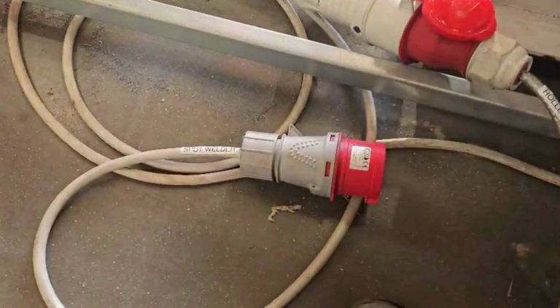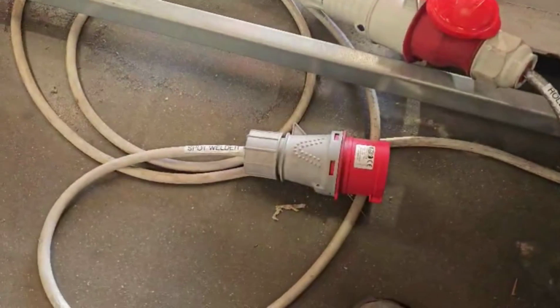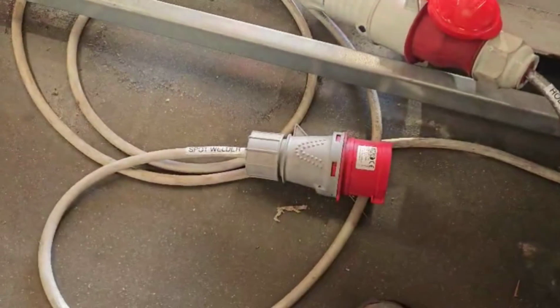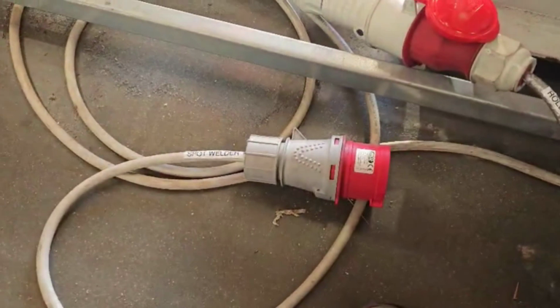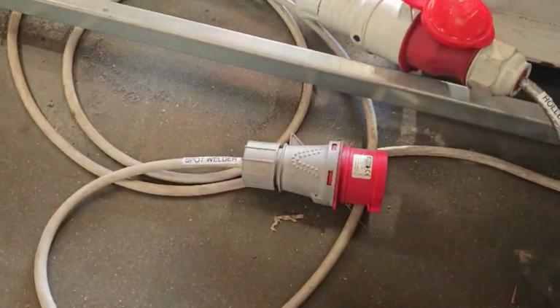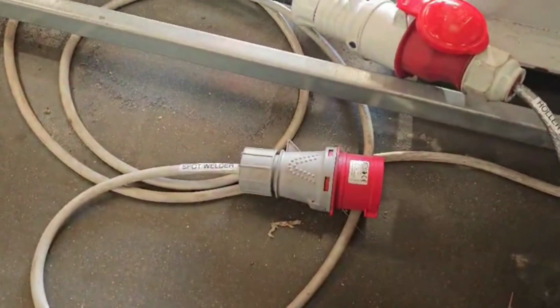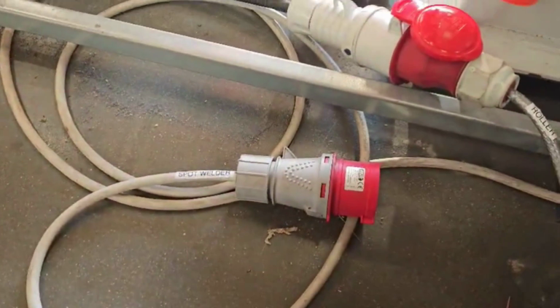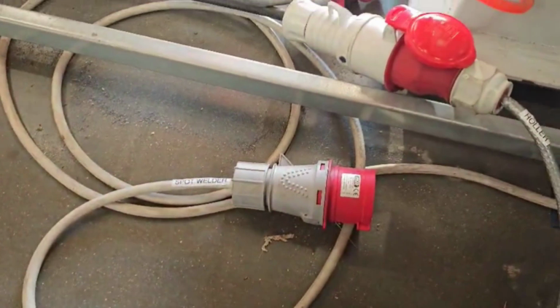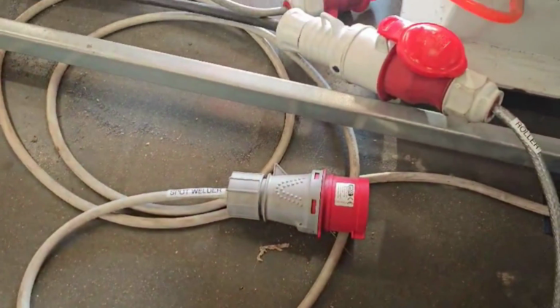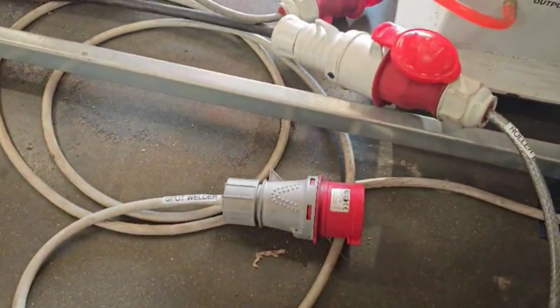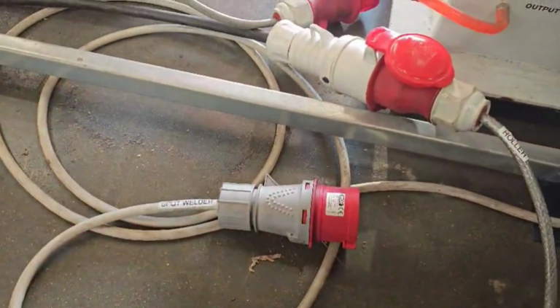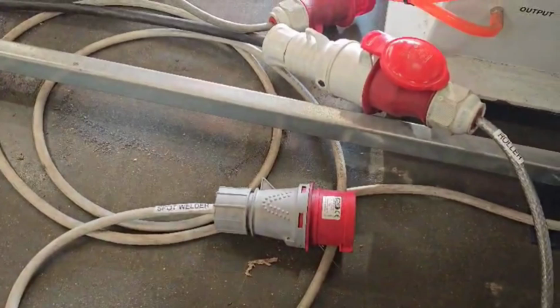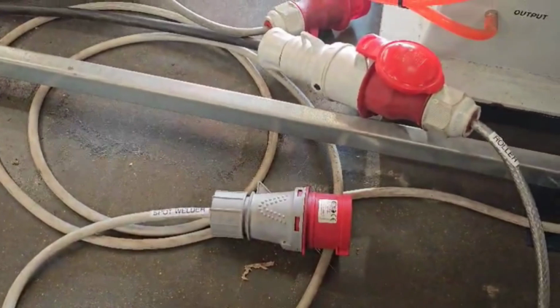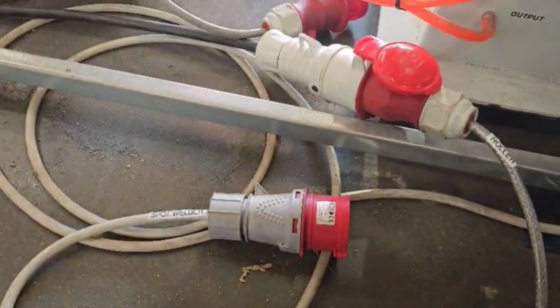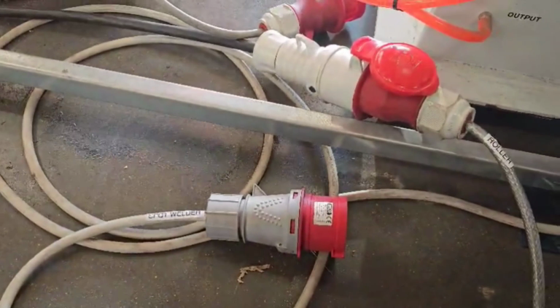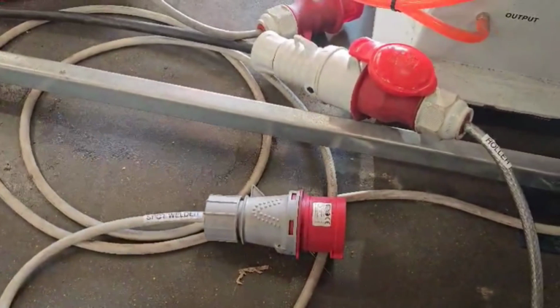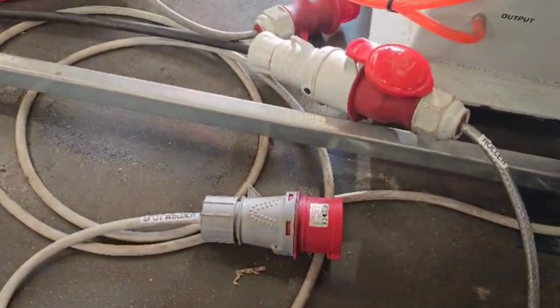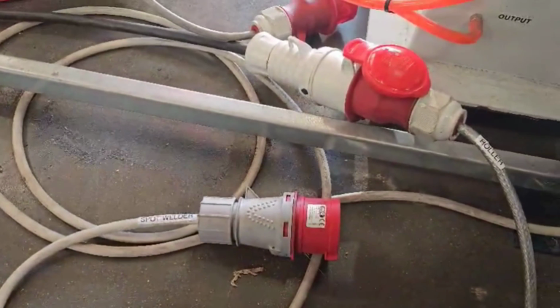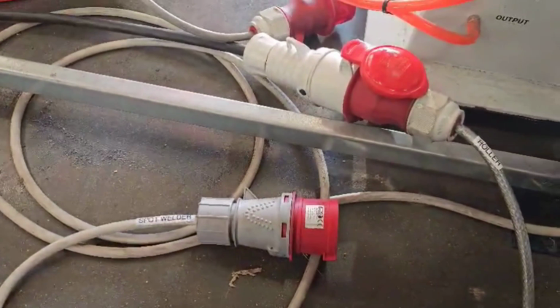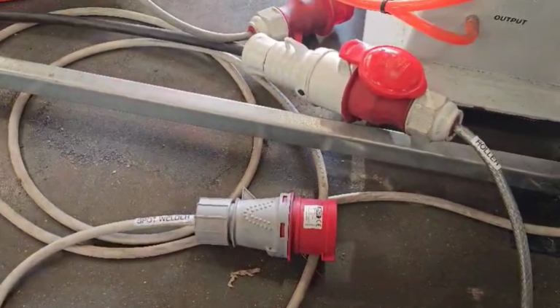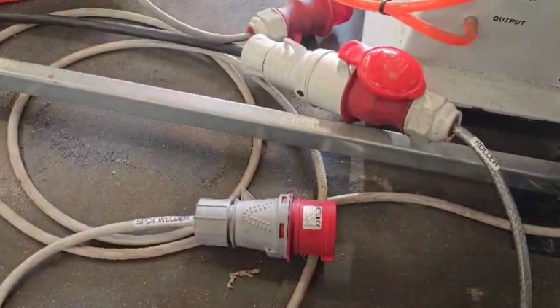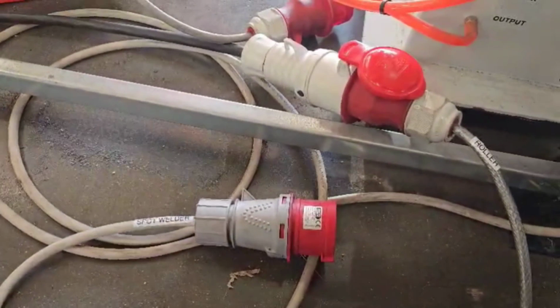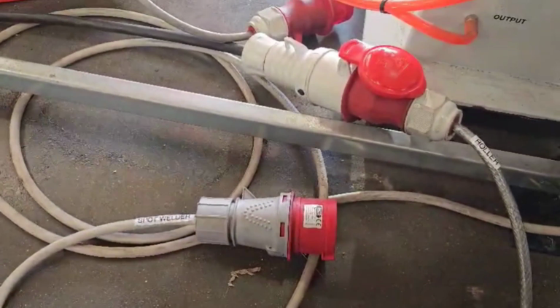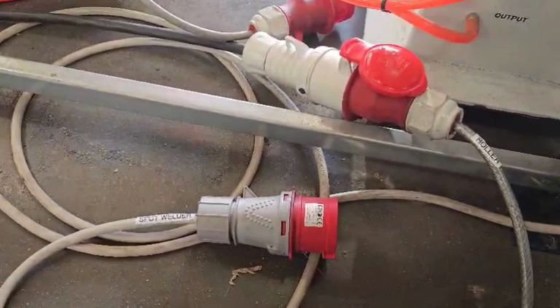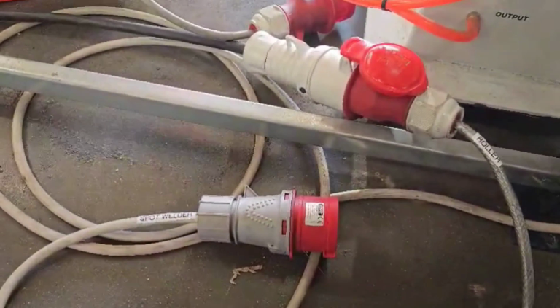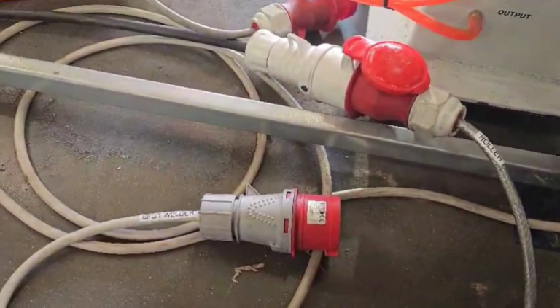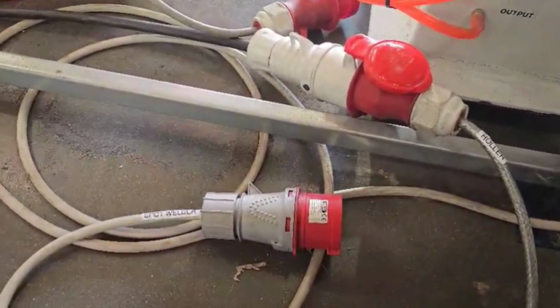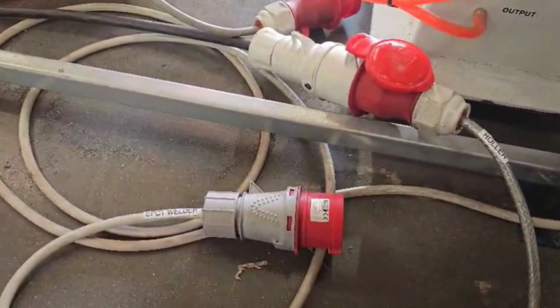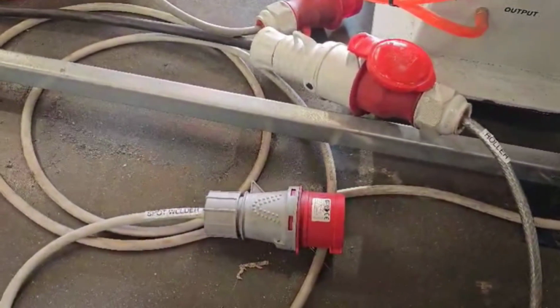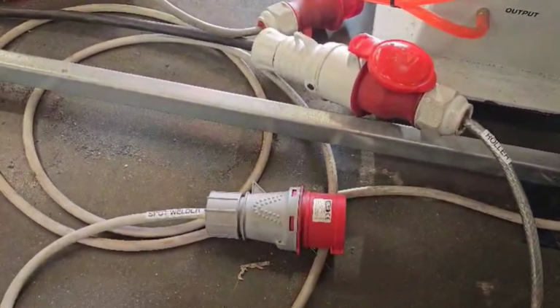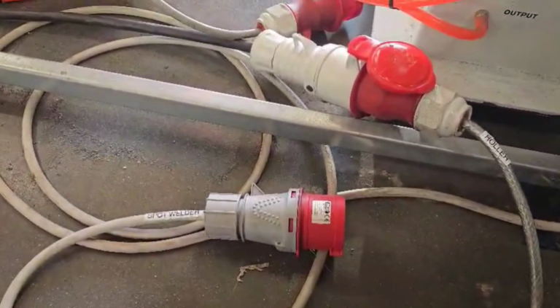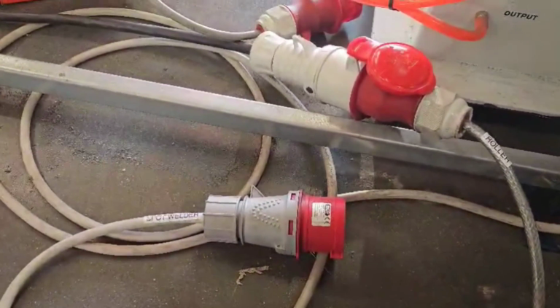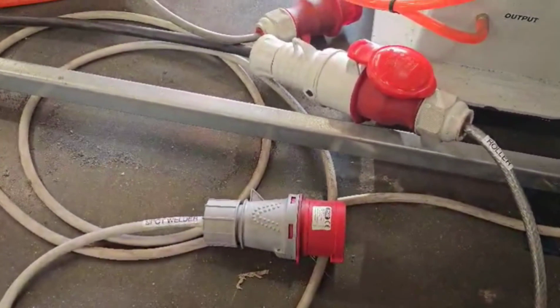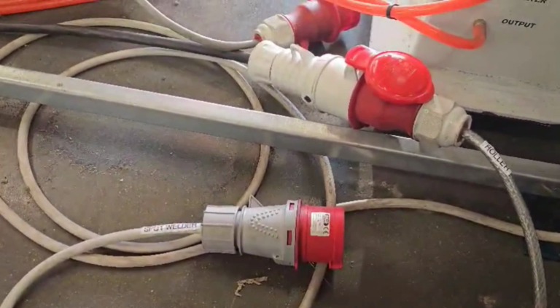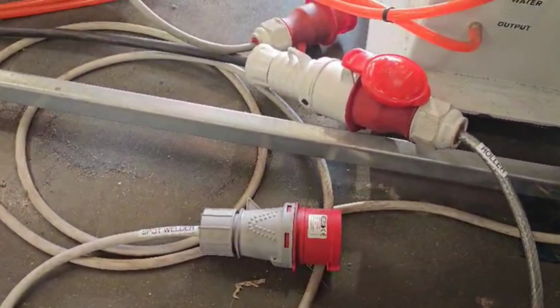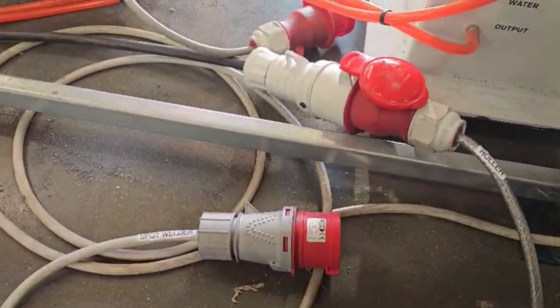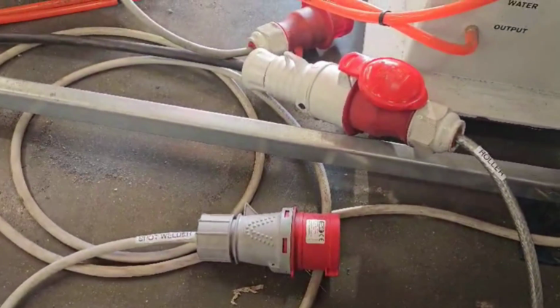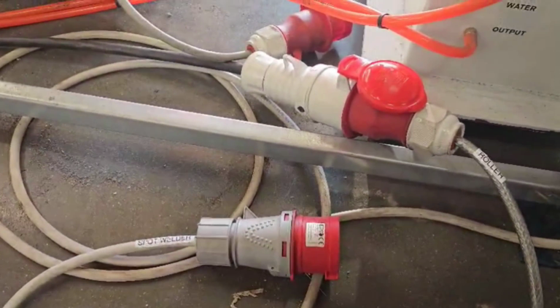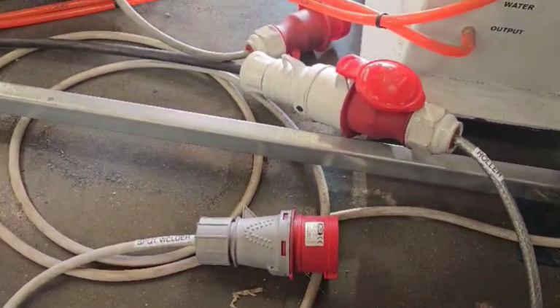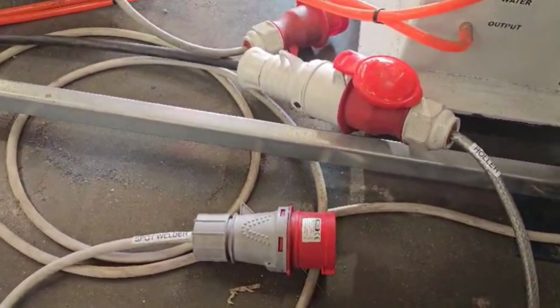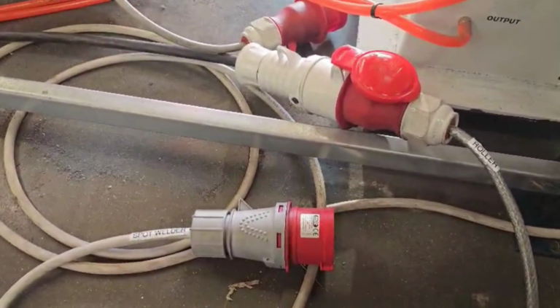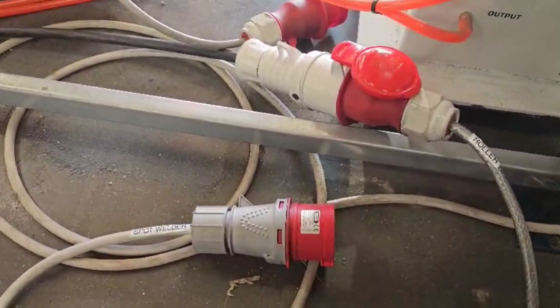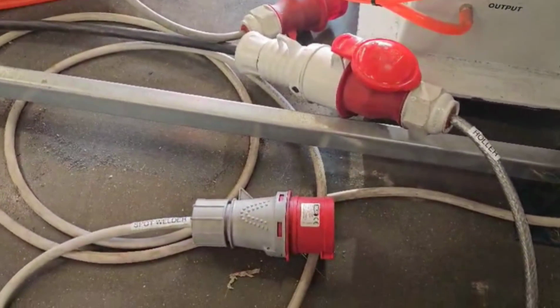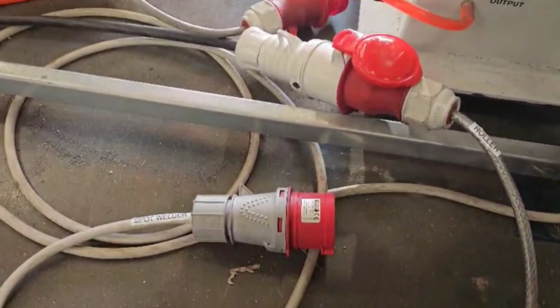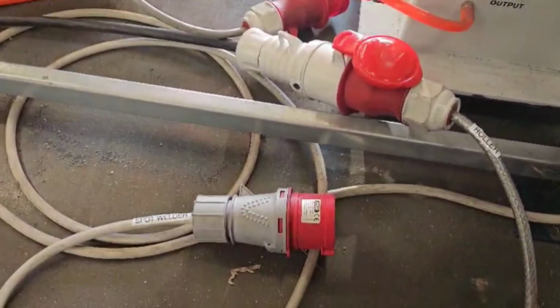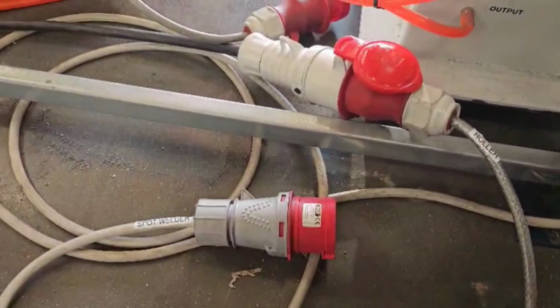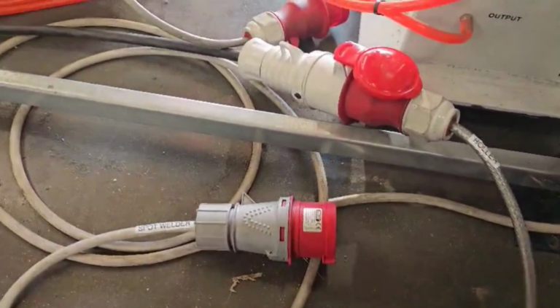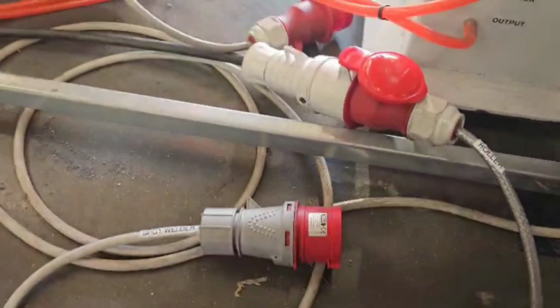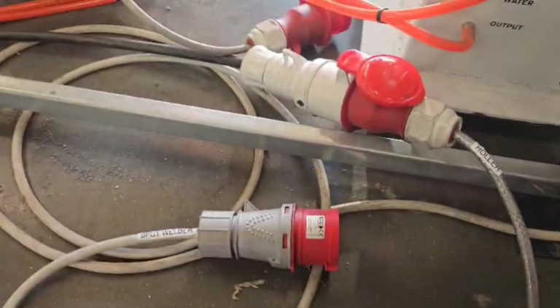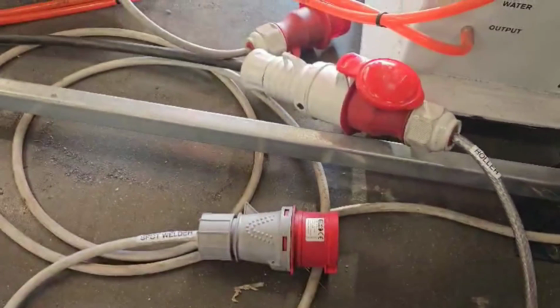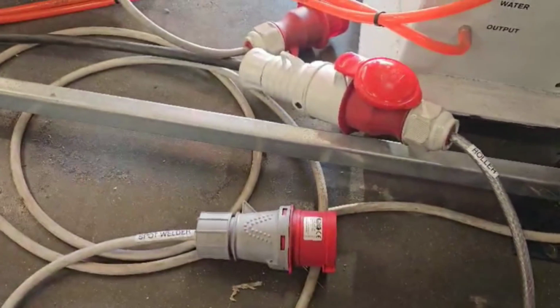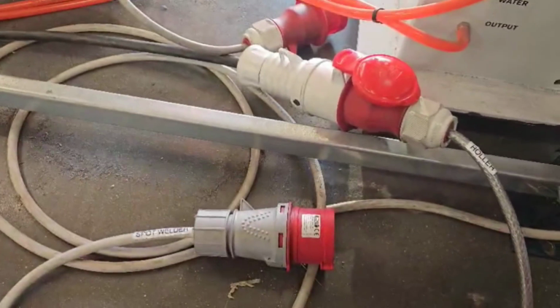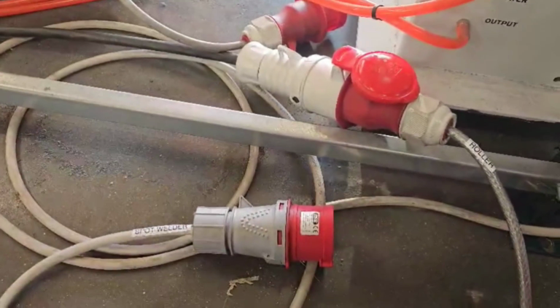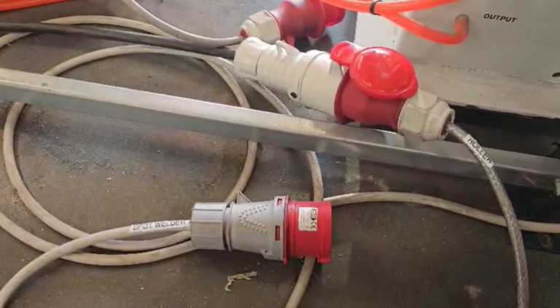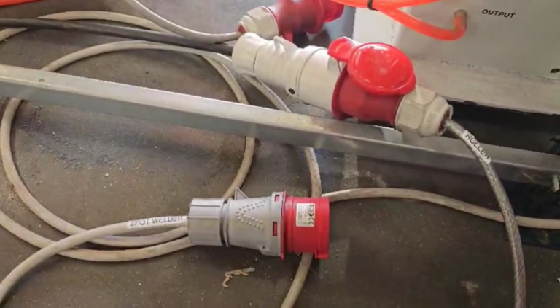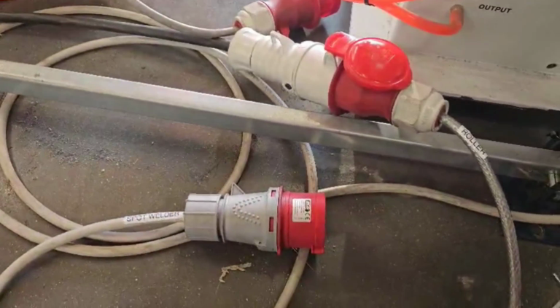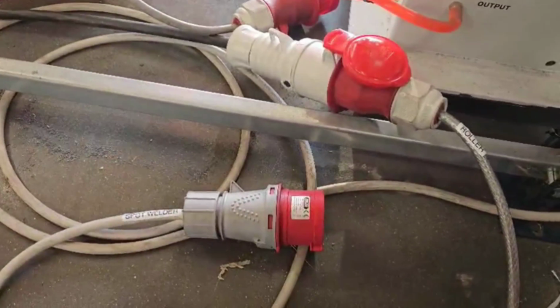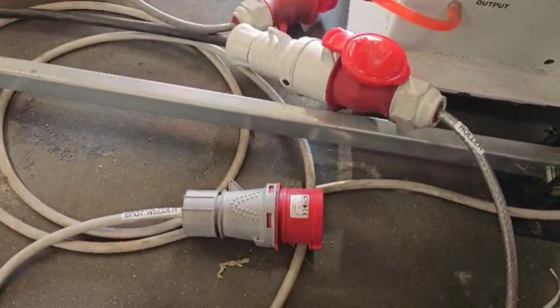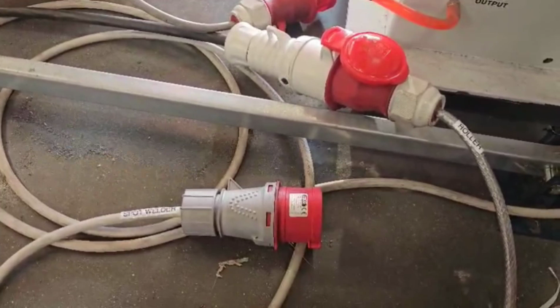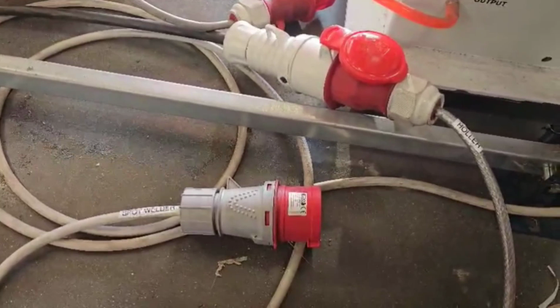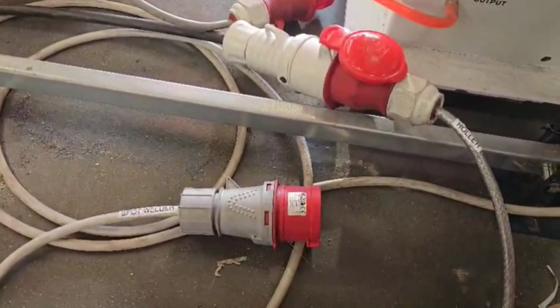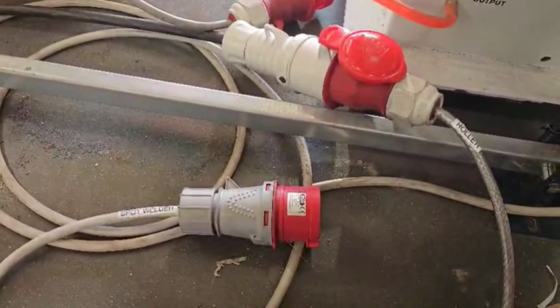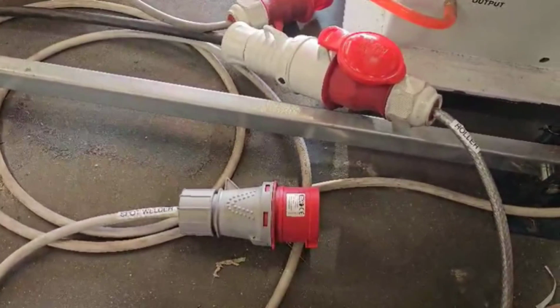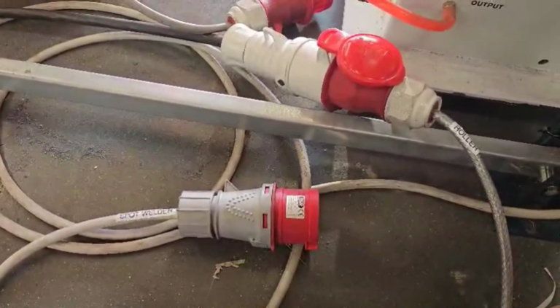Just stuck some labels on the three-phase leads we've got sitting around down here — it was getting a bit confusing knowing which one to plug in.